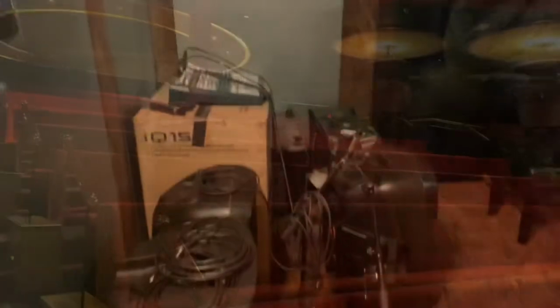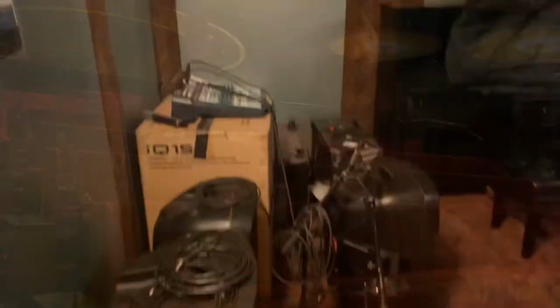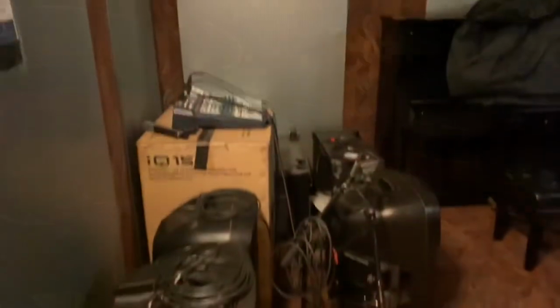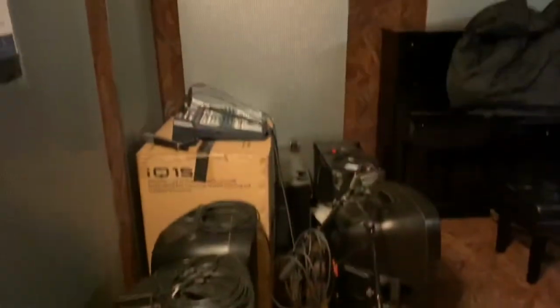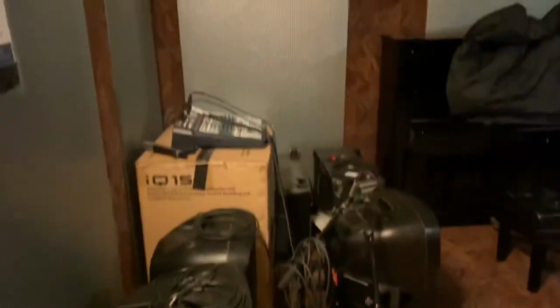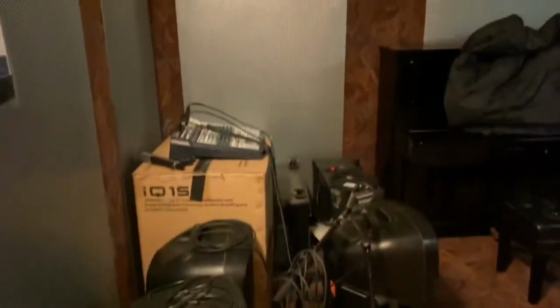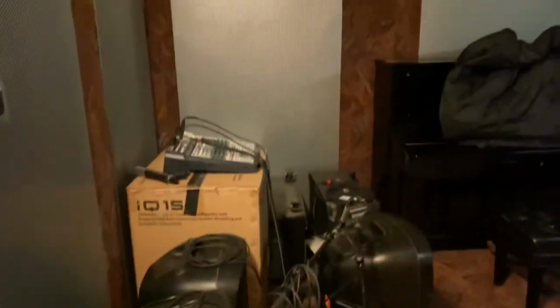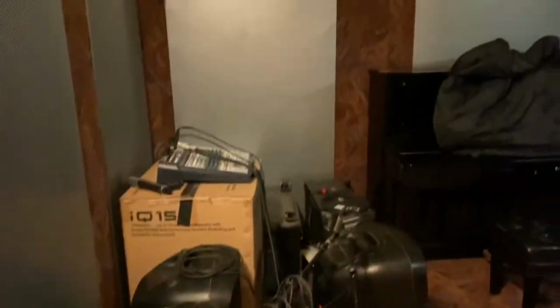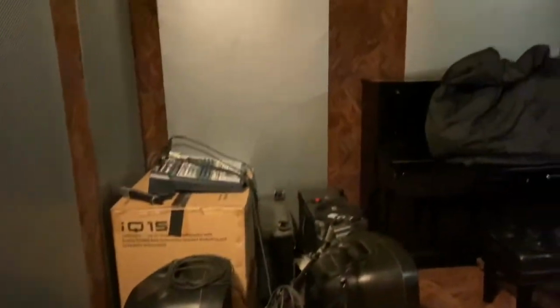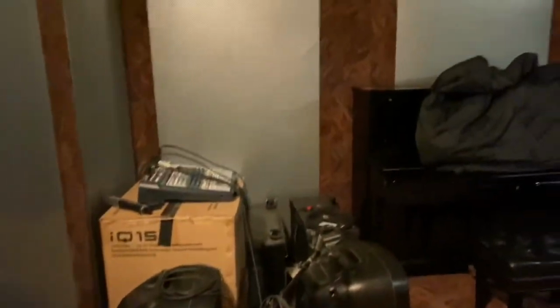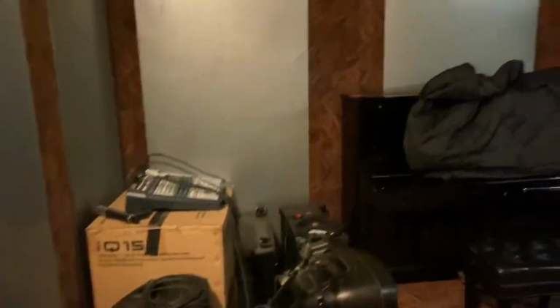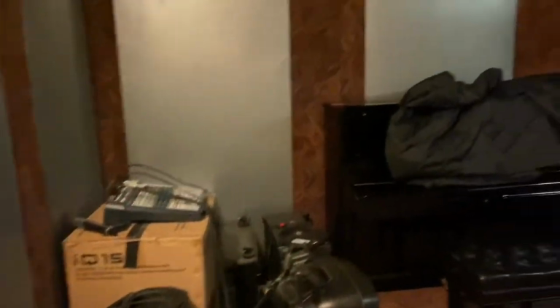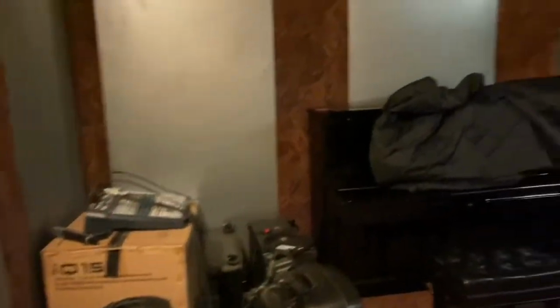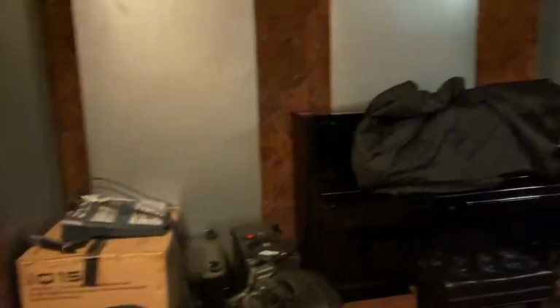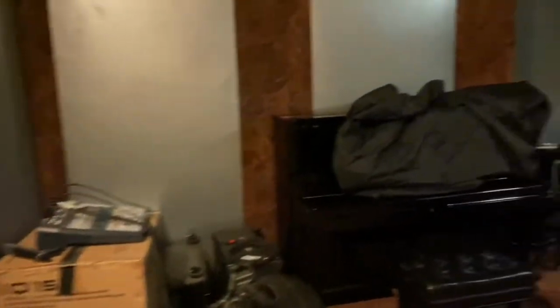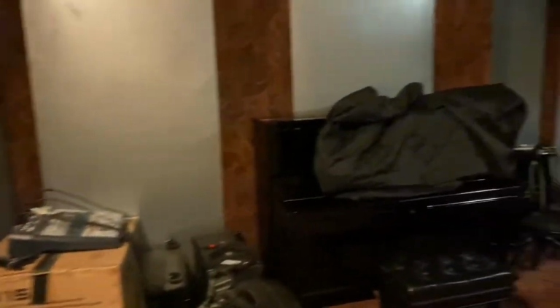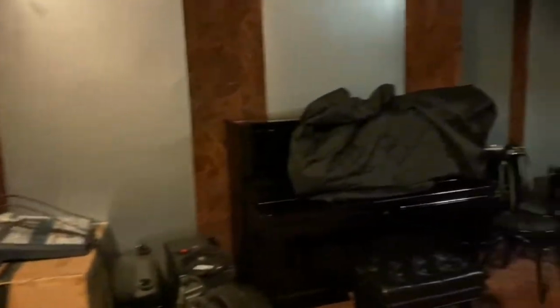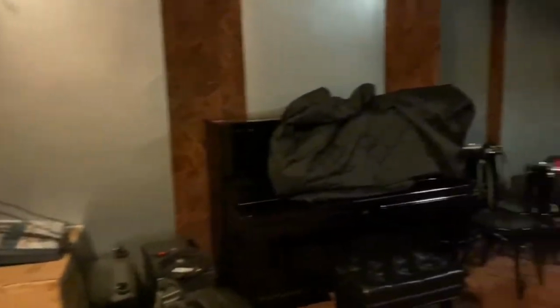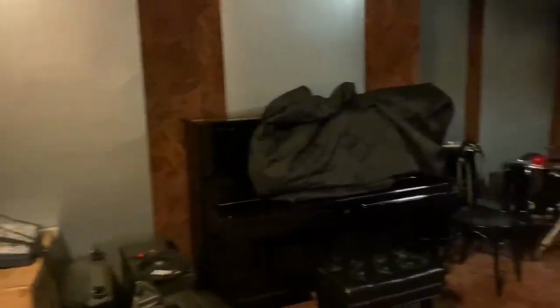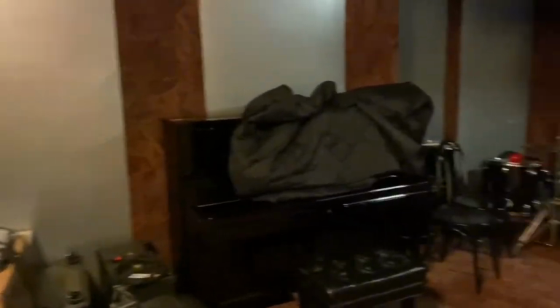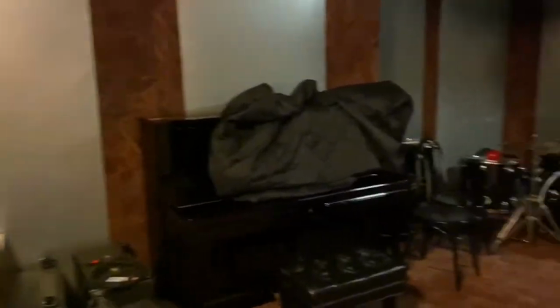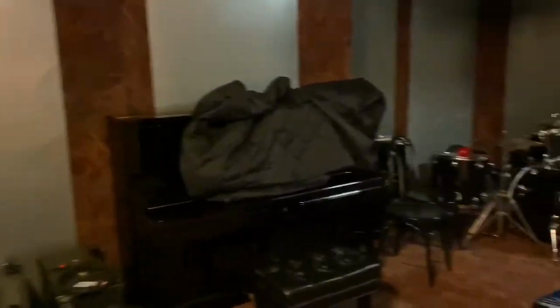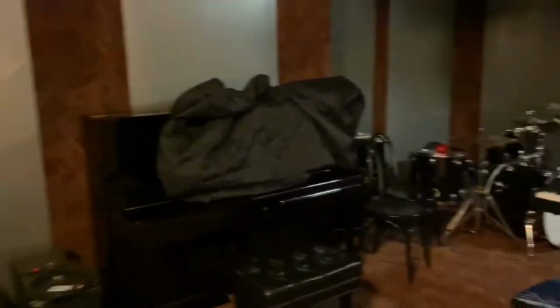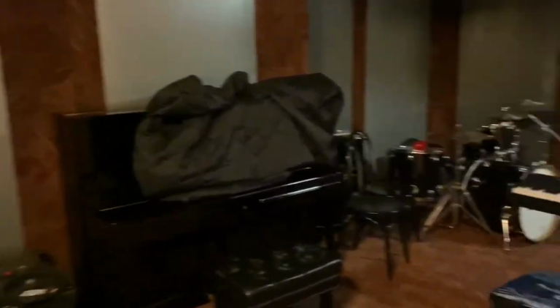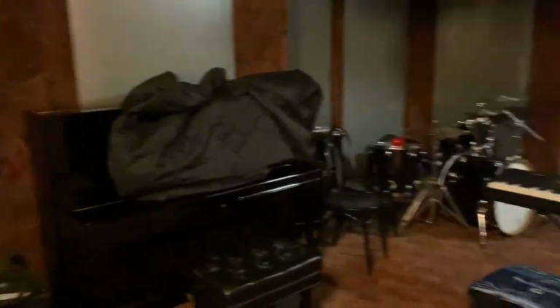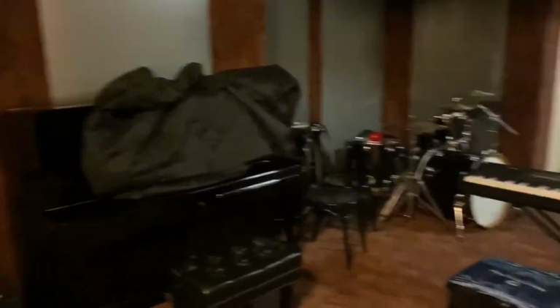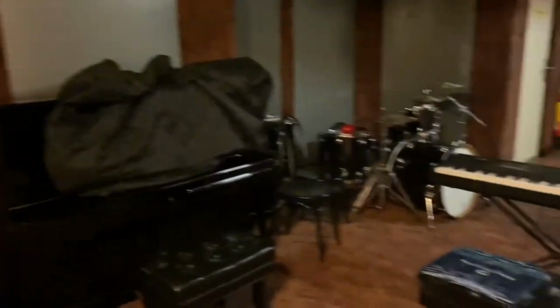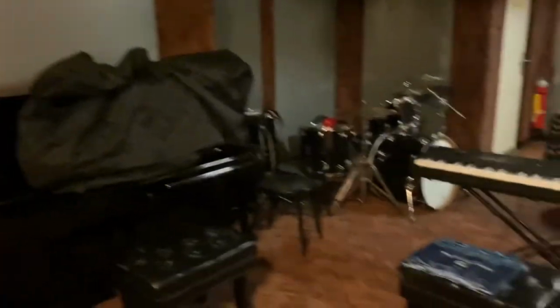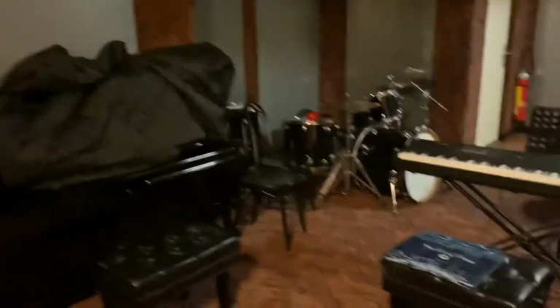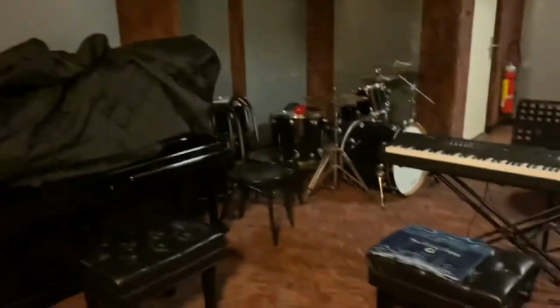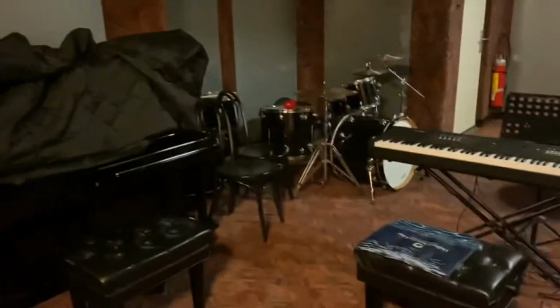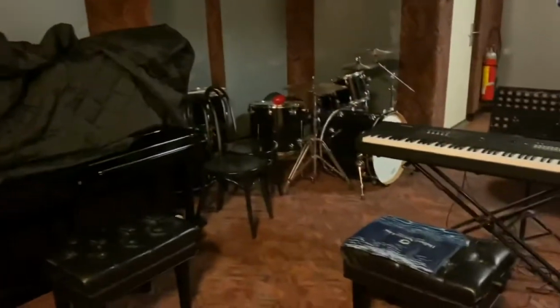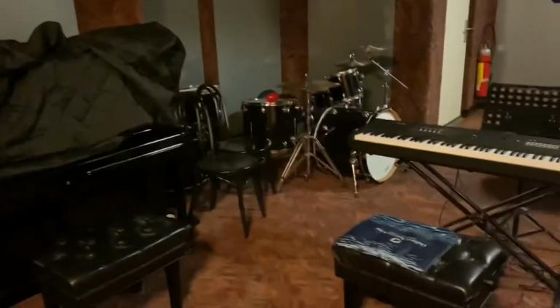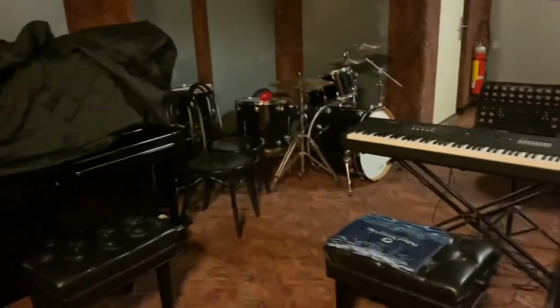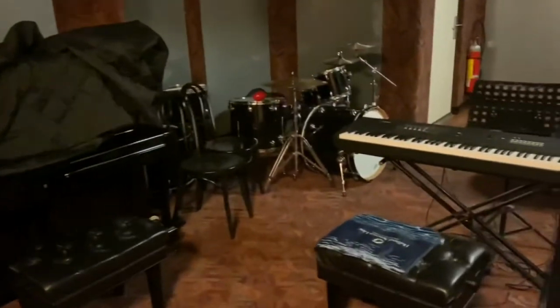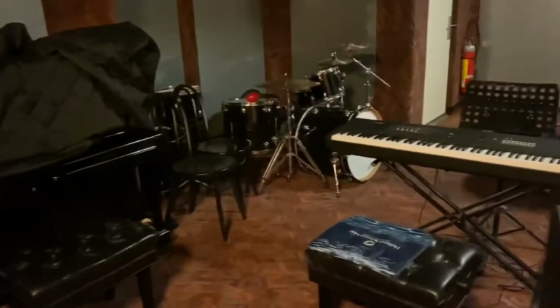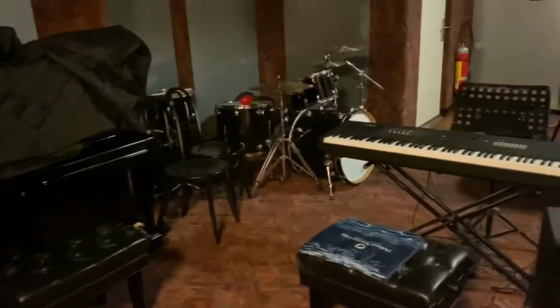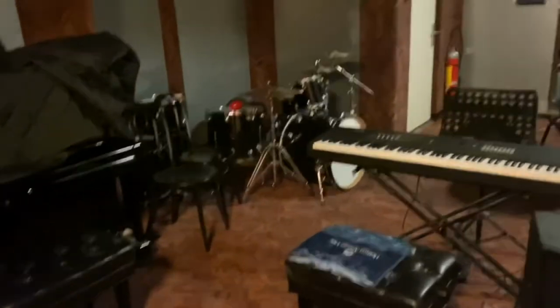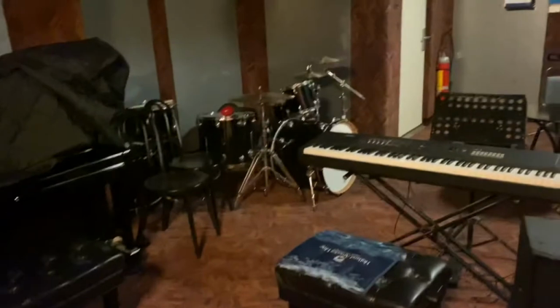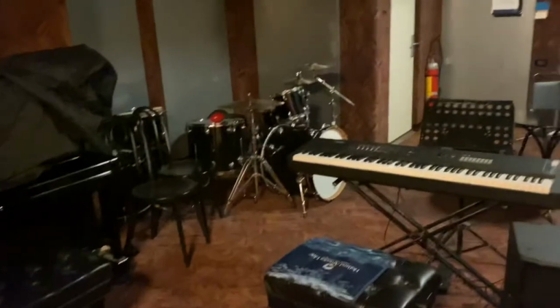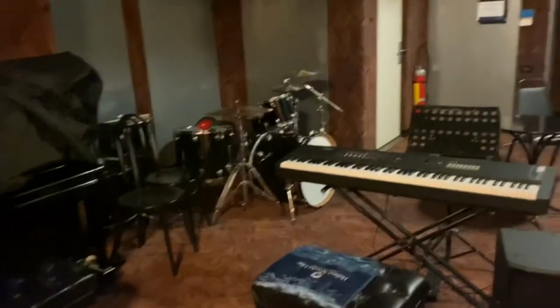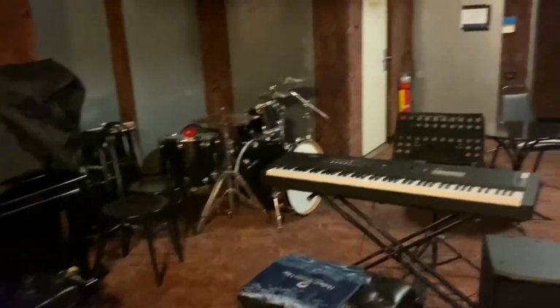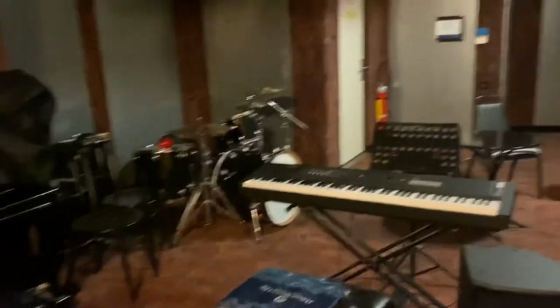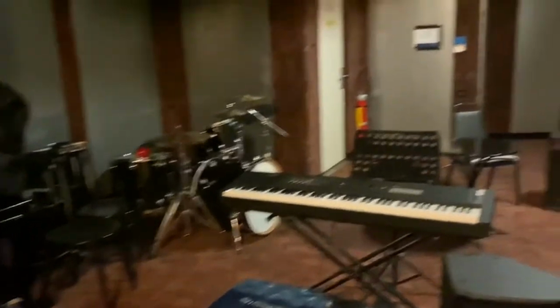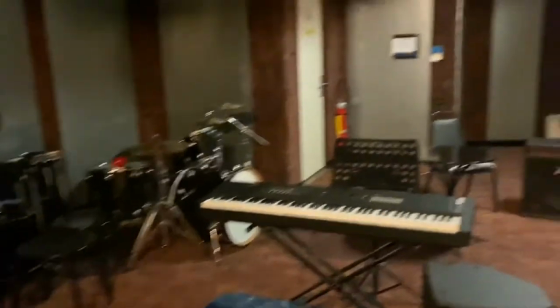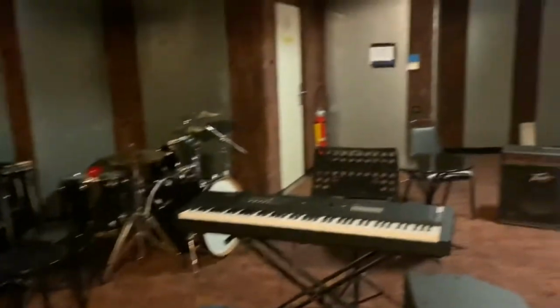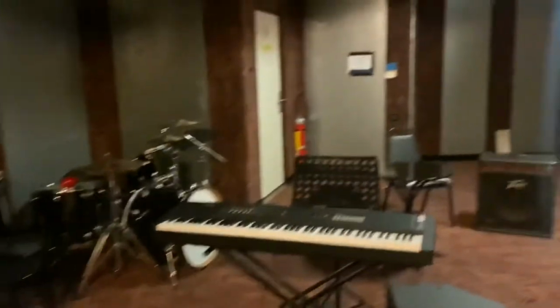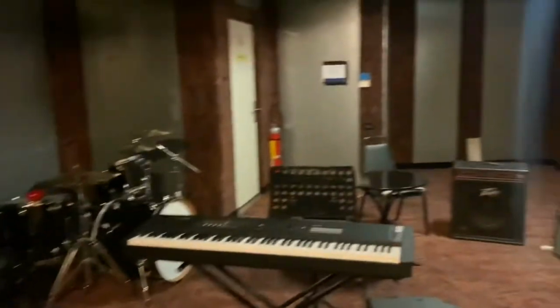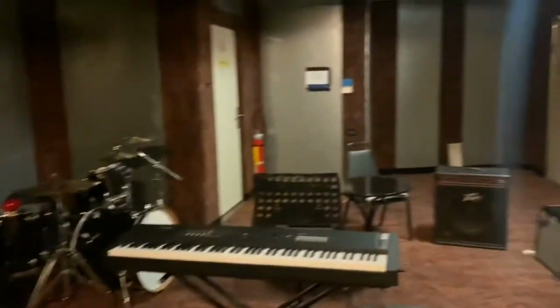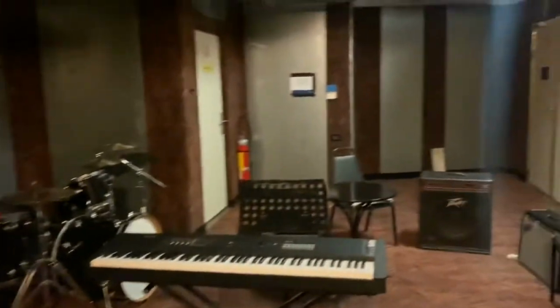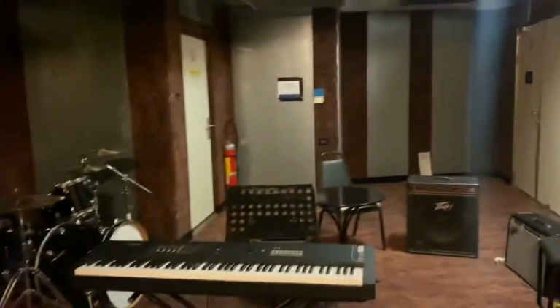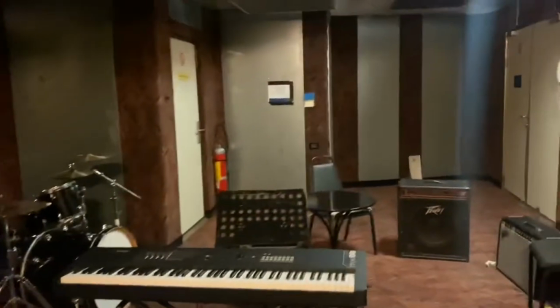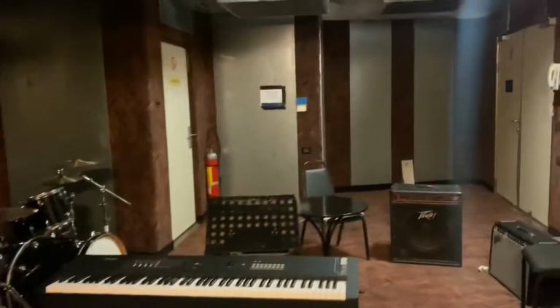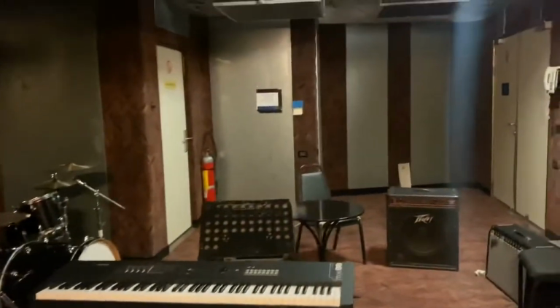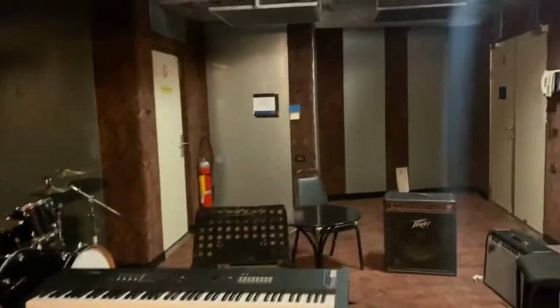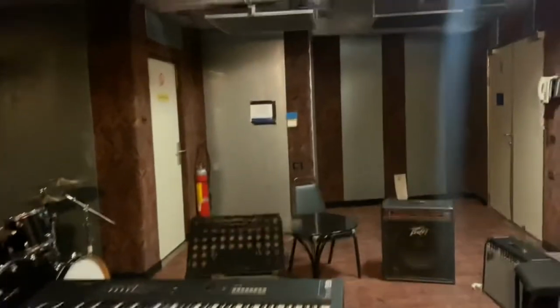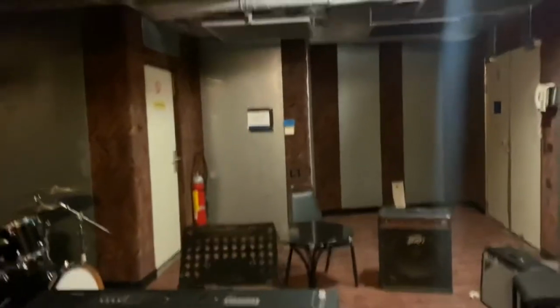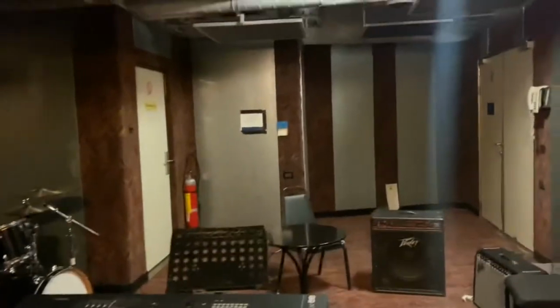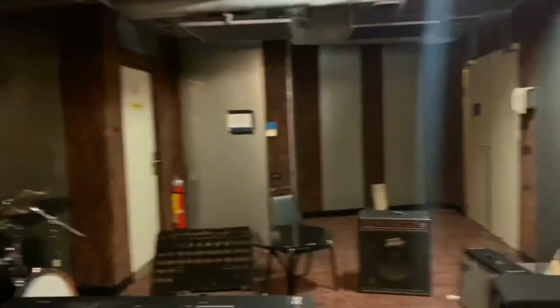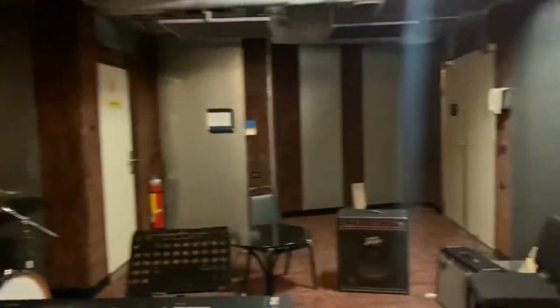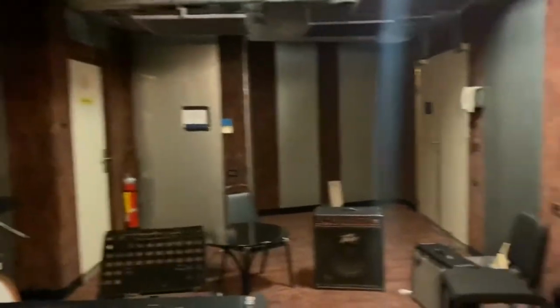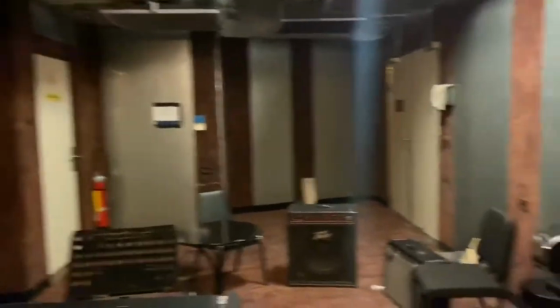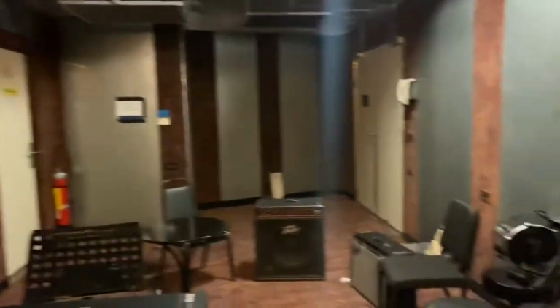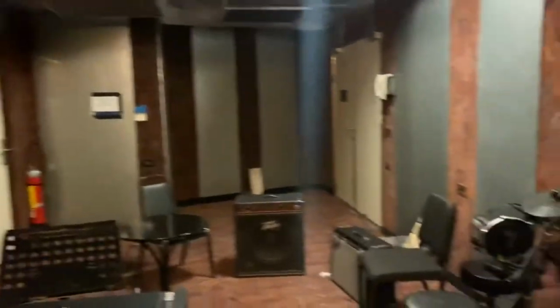This is the rehearsal space — it's a little dusty place, but you make it do what you do, man.